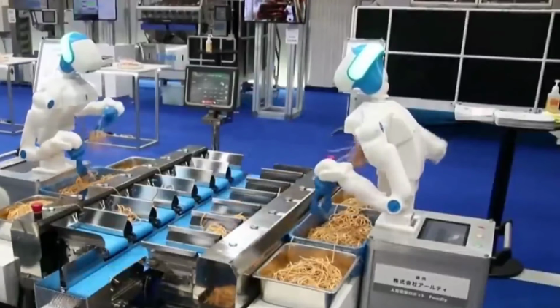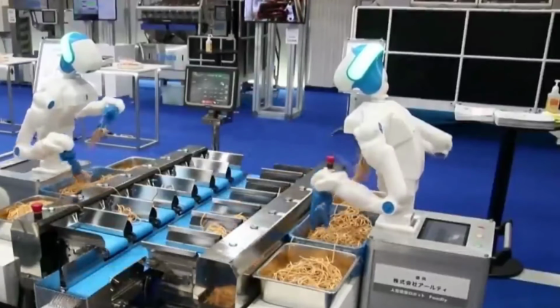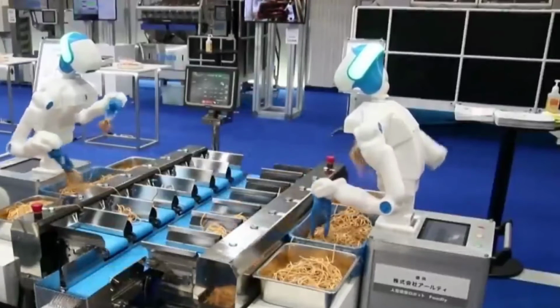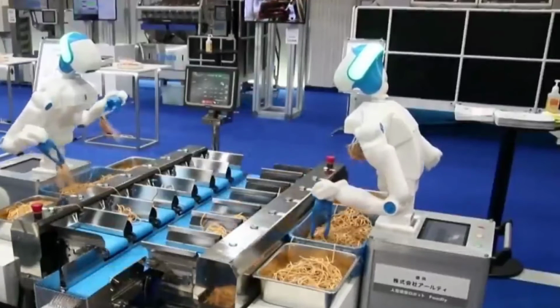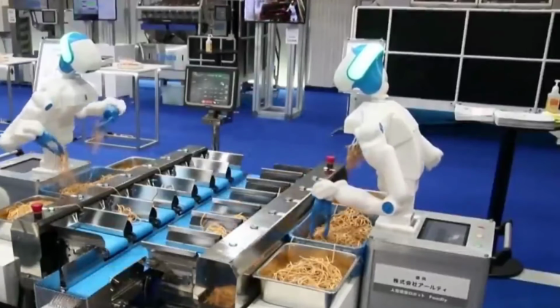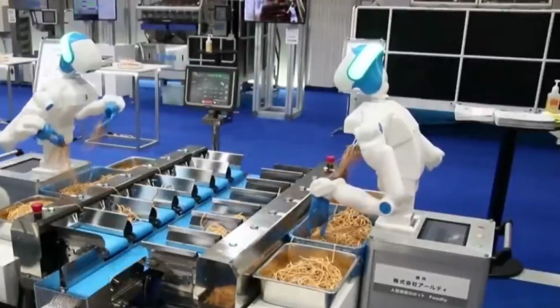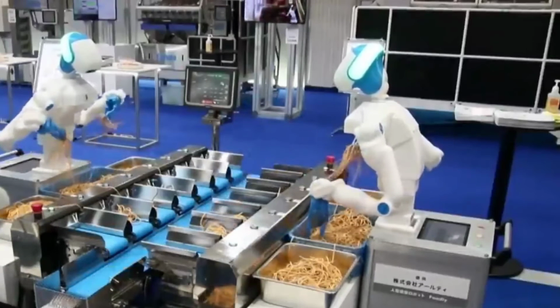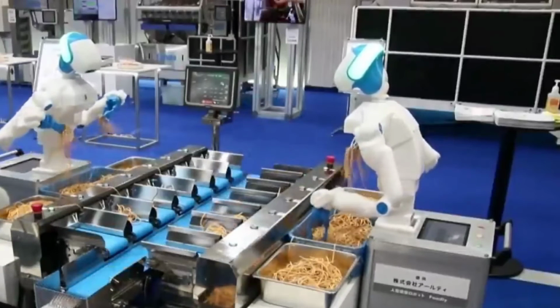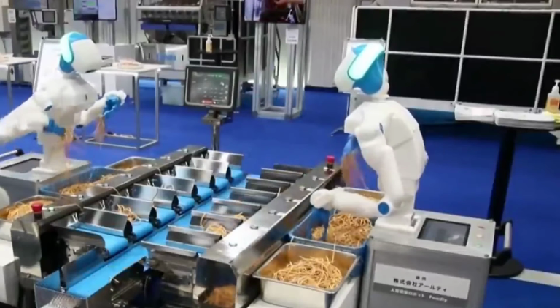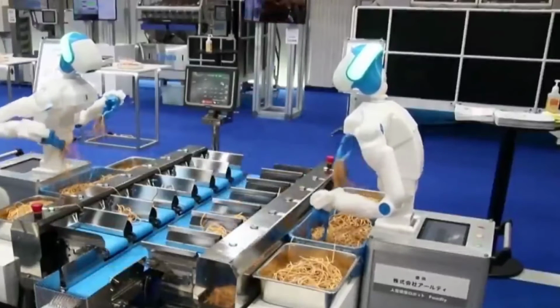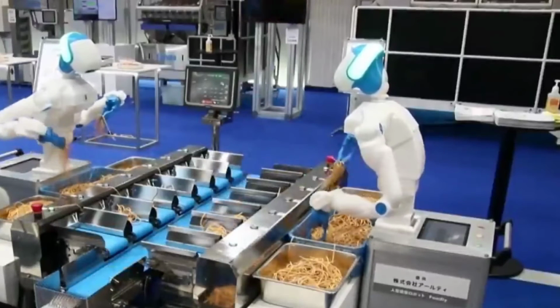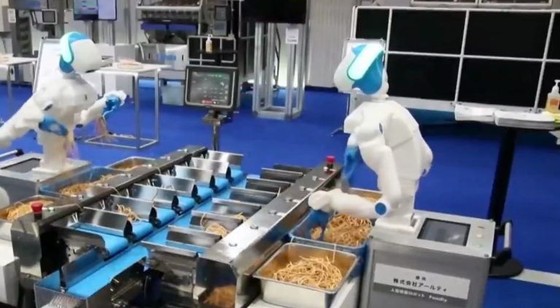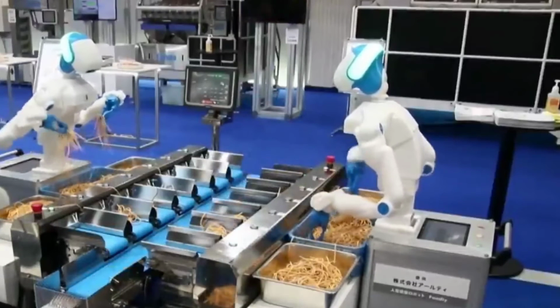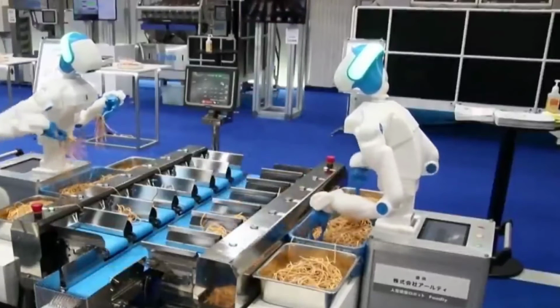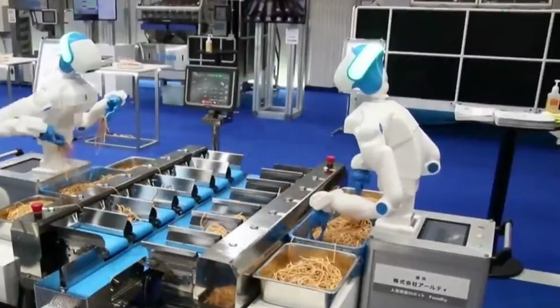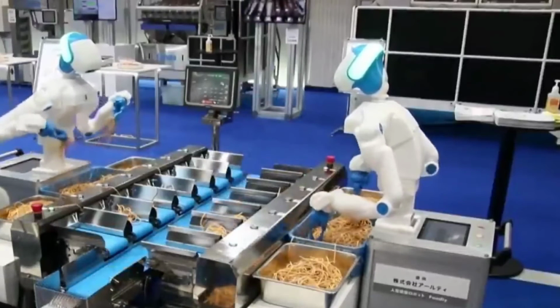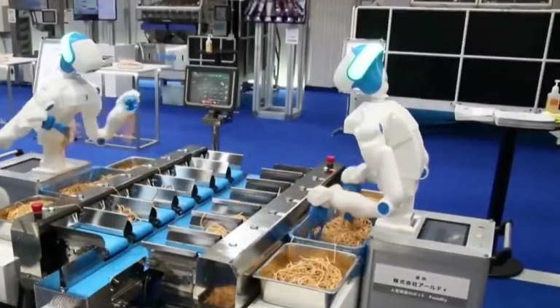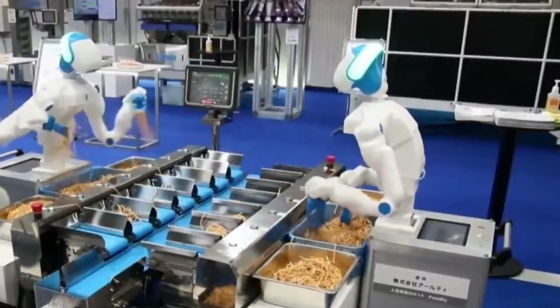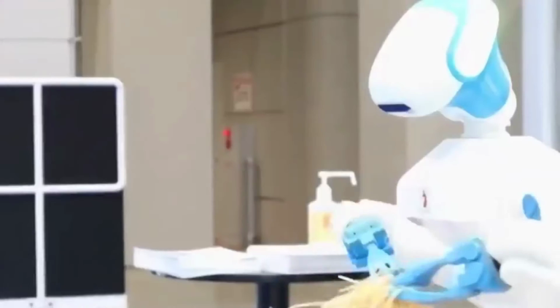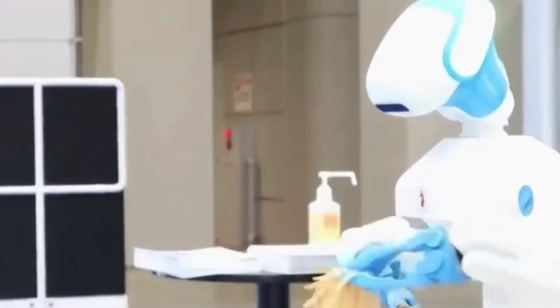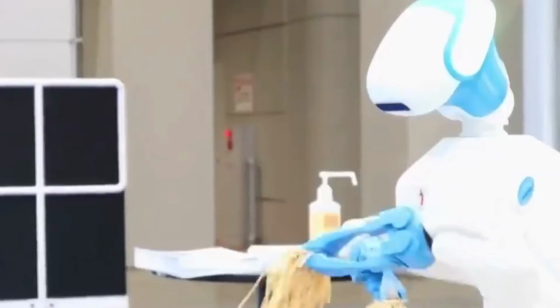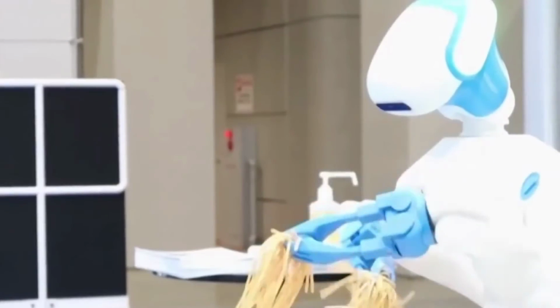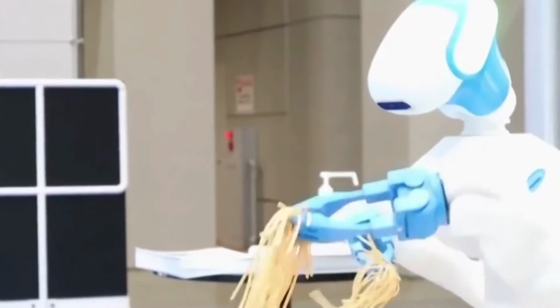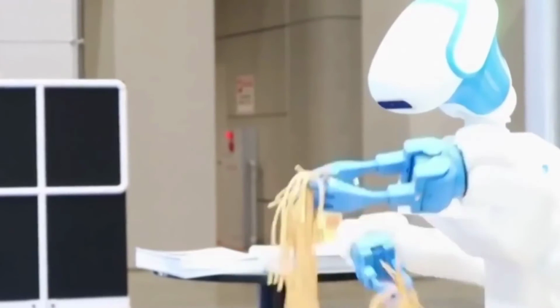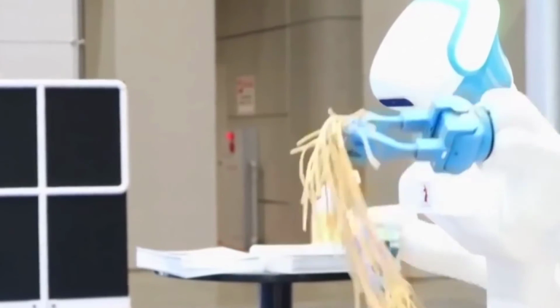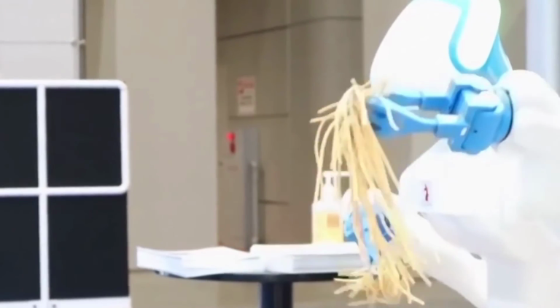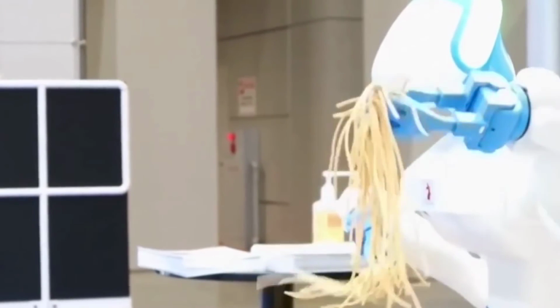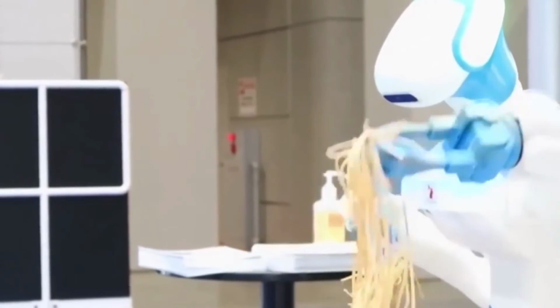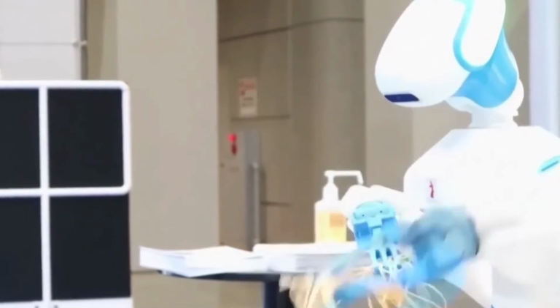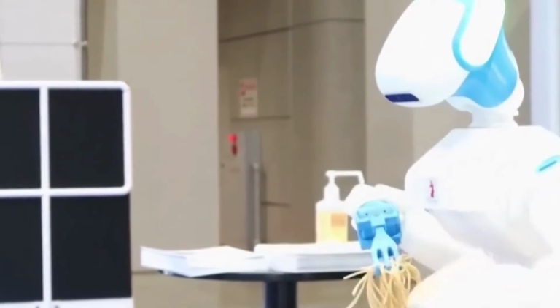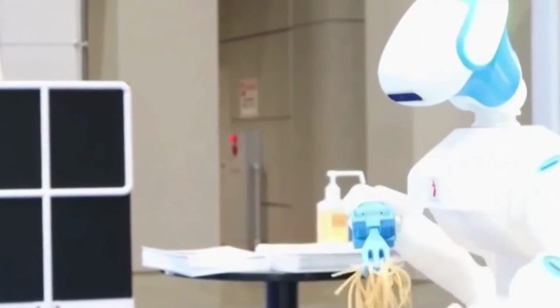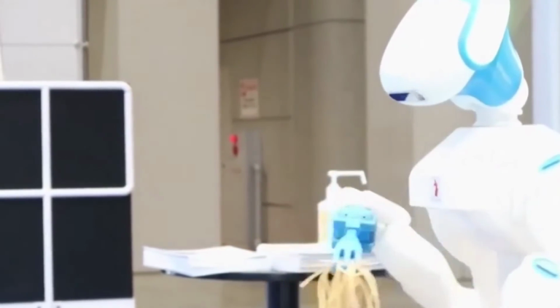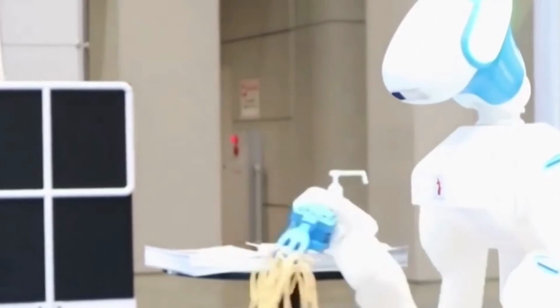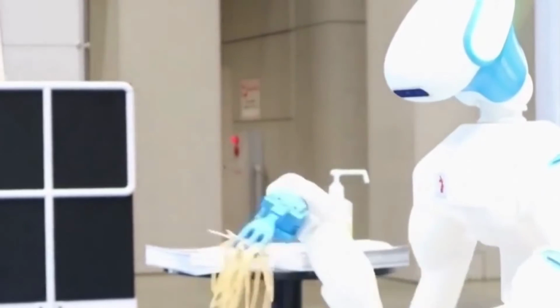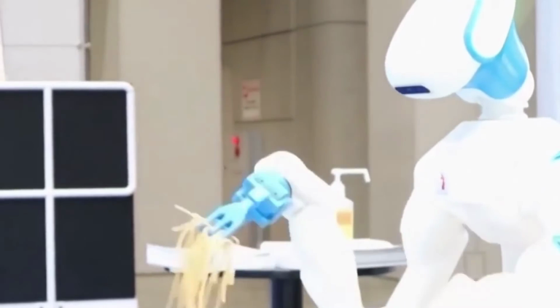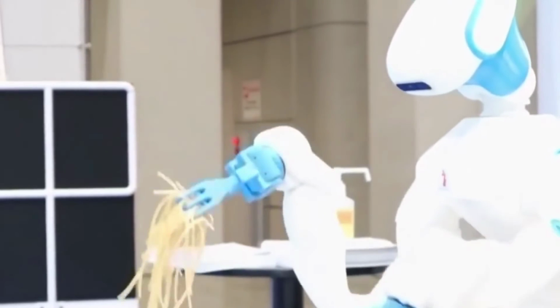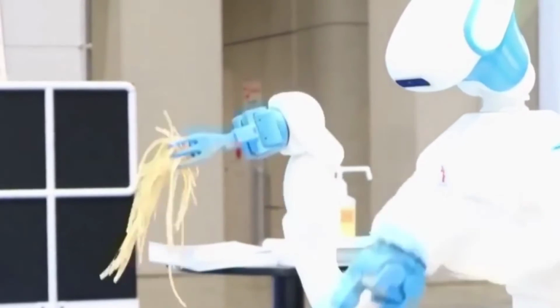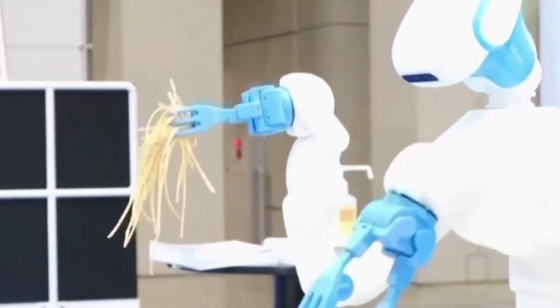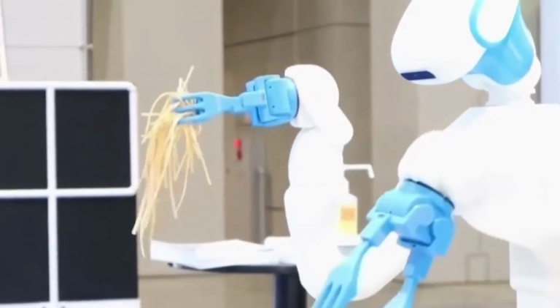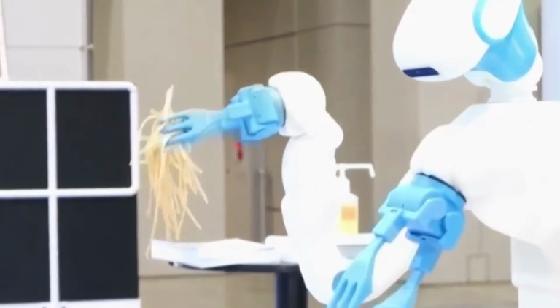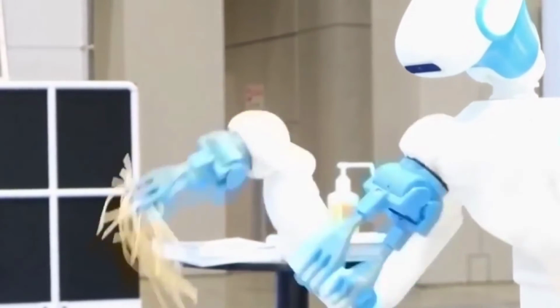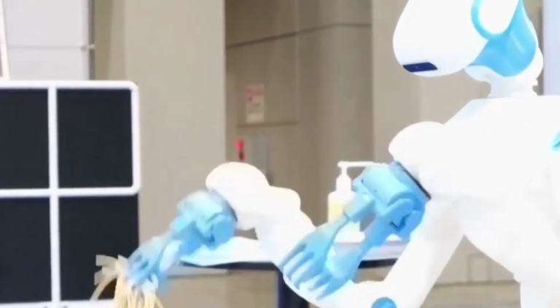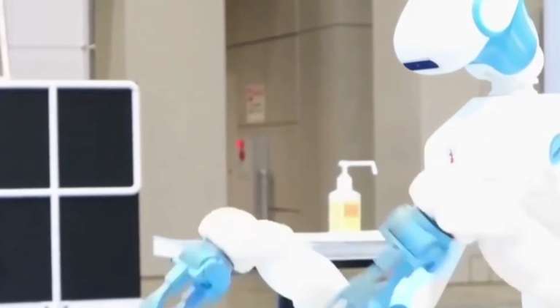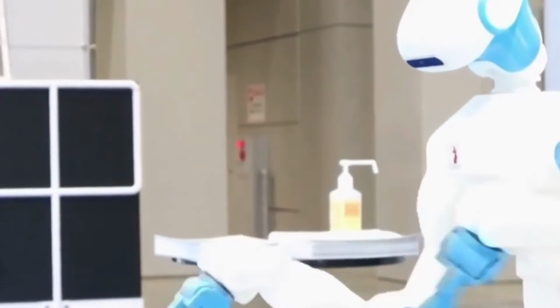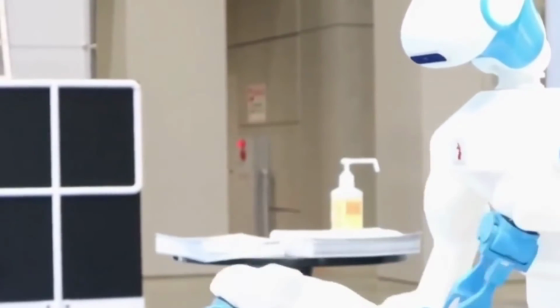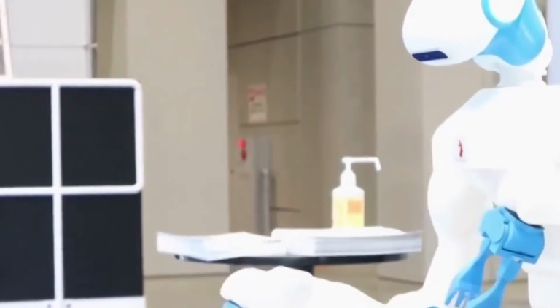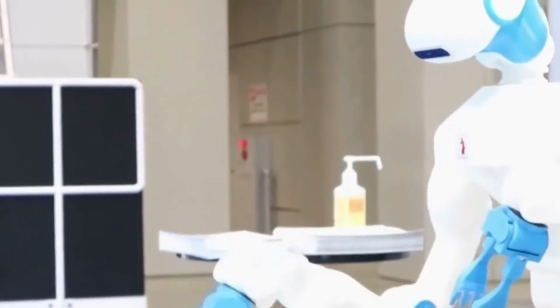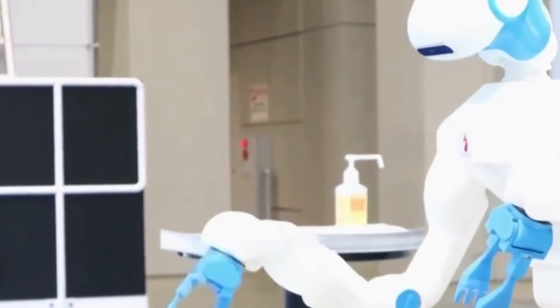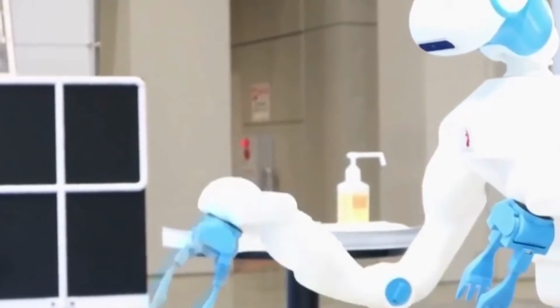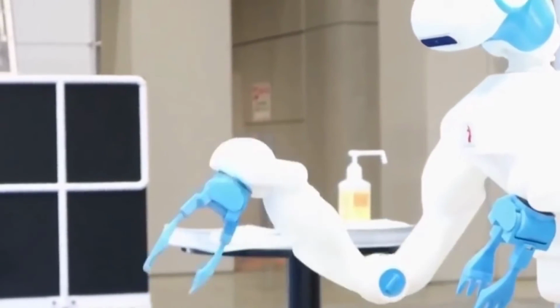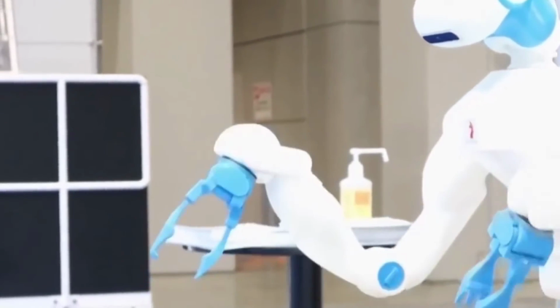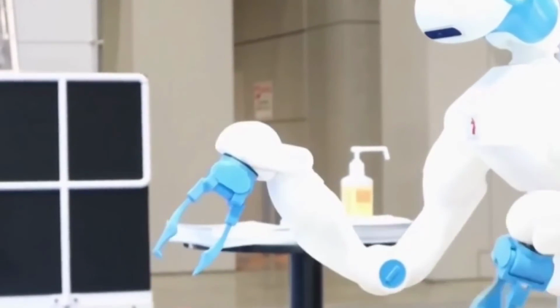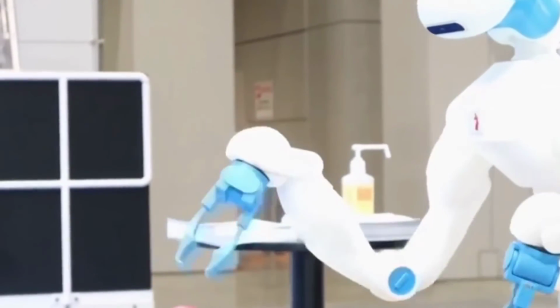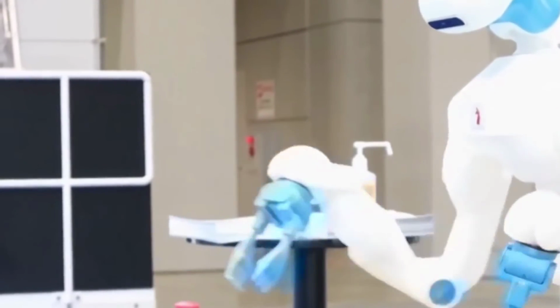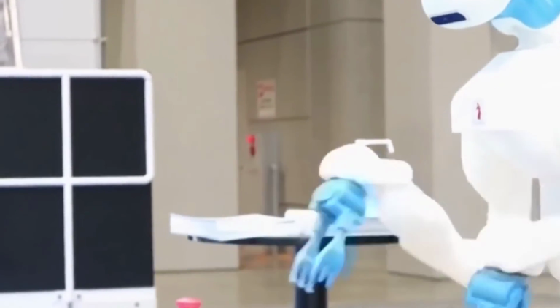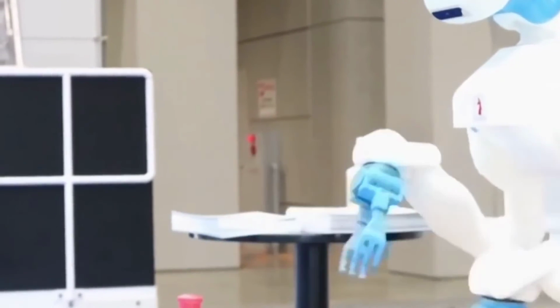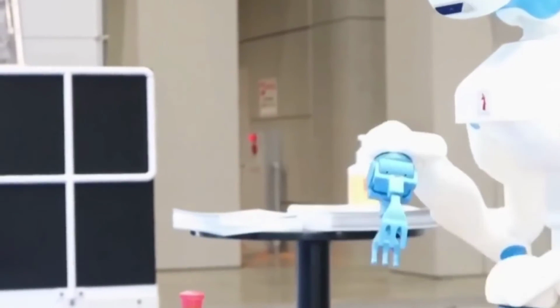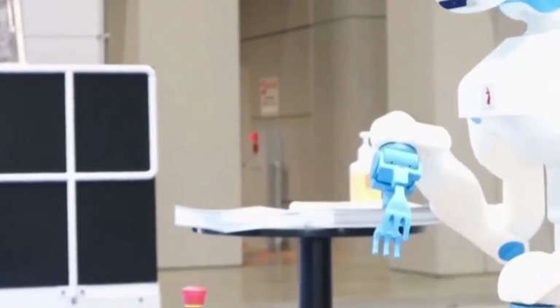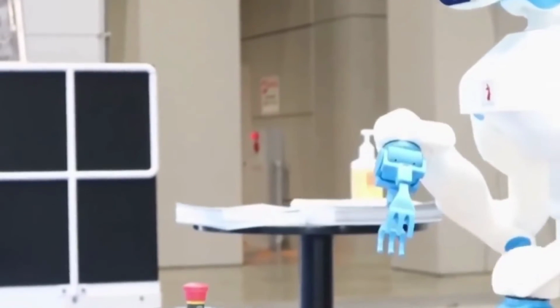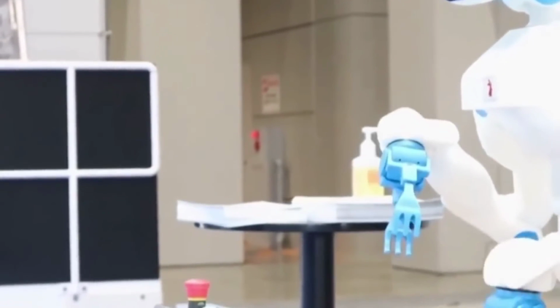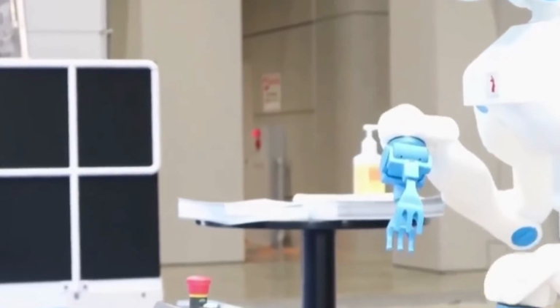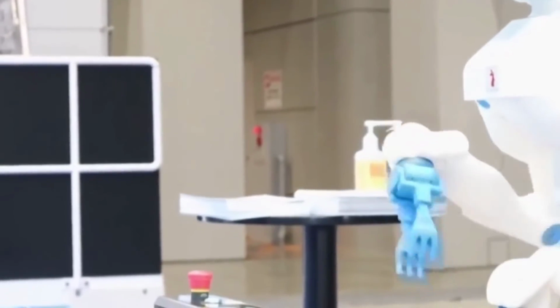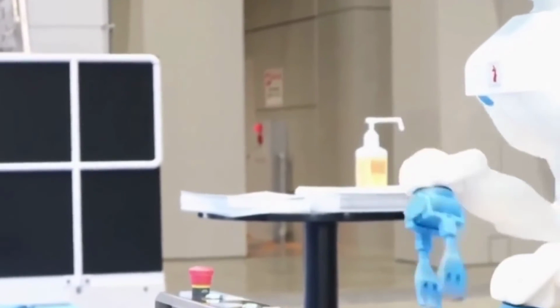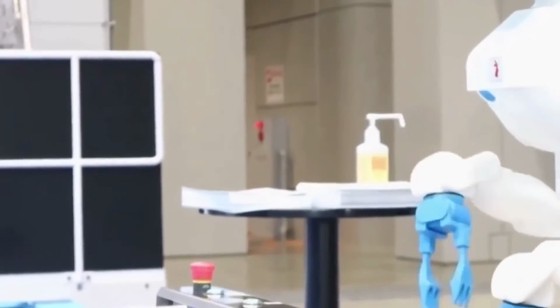It's actually pretty fascinating; however, the robot's movements appear a little choppy in this iteration, resulting in flailing noodles, but surely modifications could be made to make it a smoother operation.